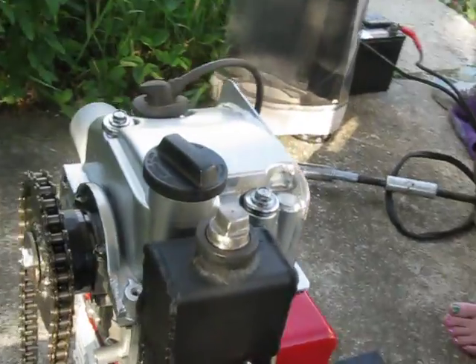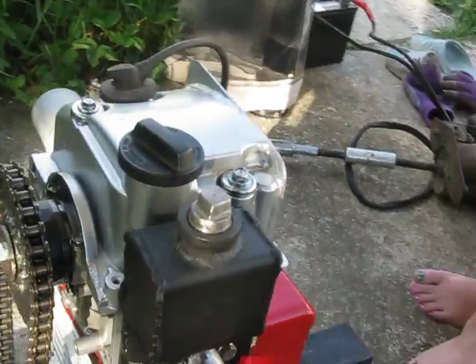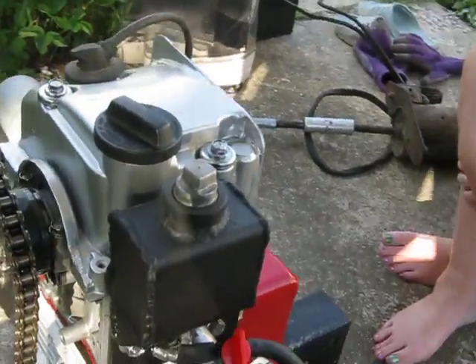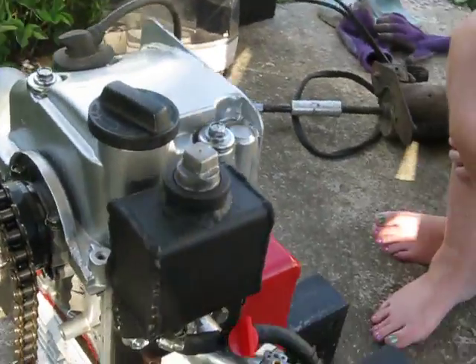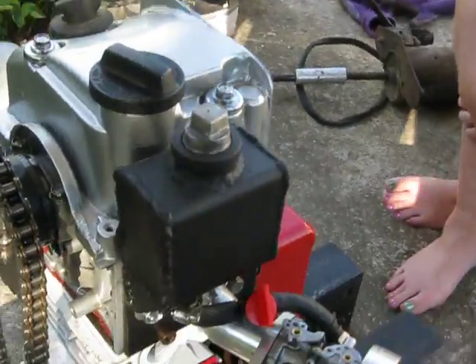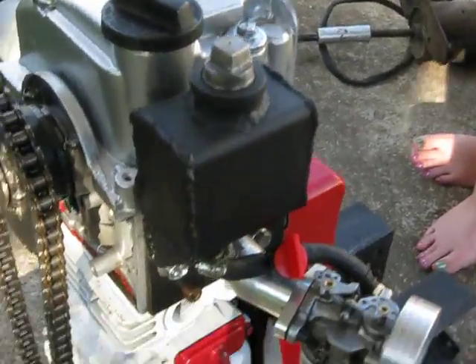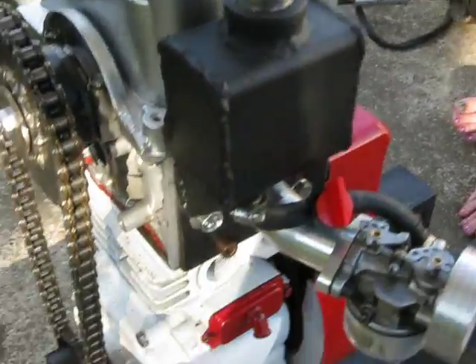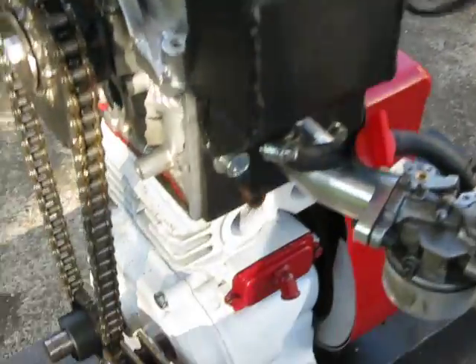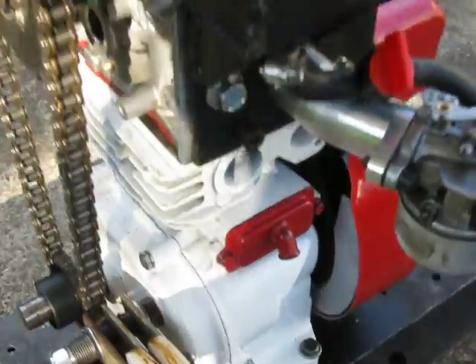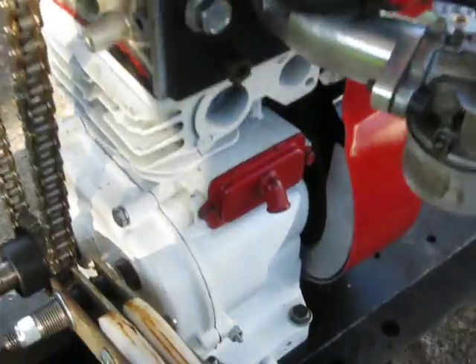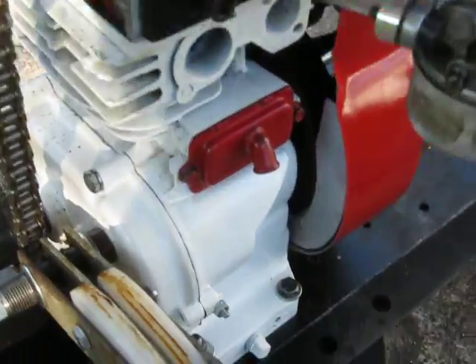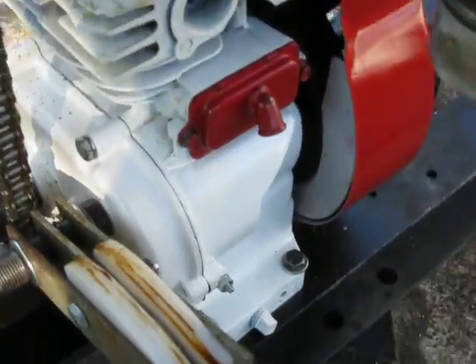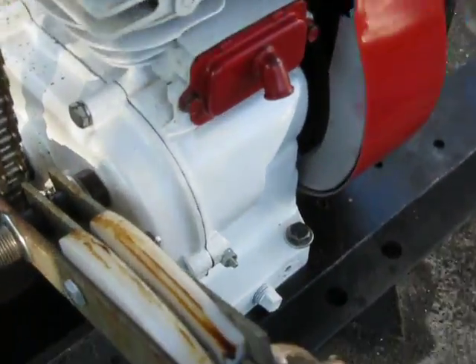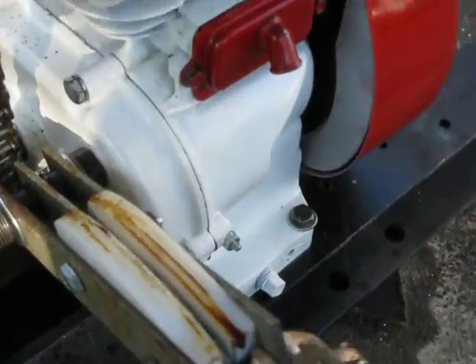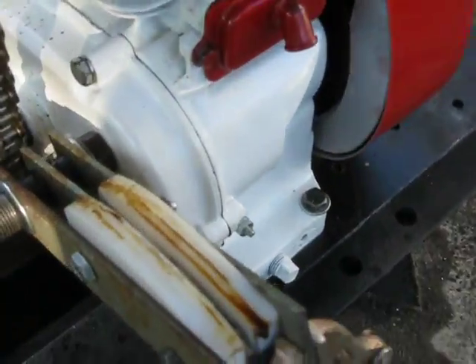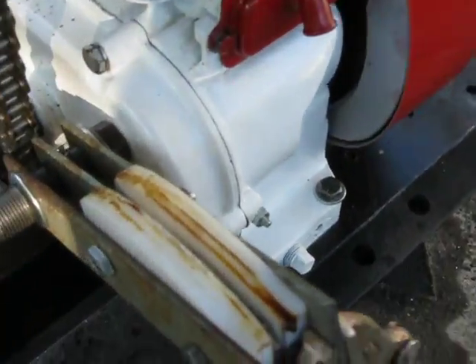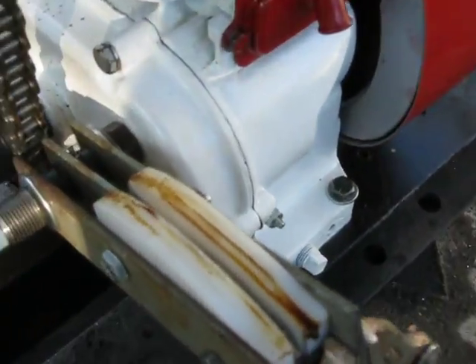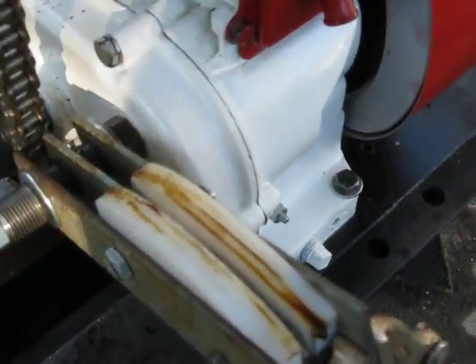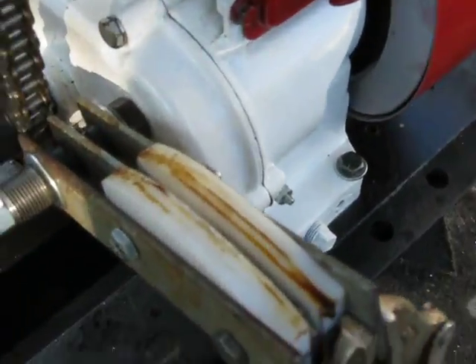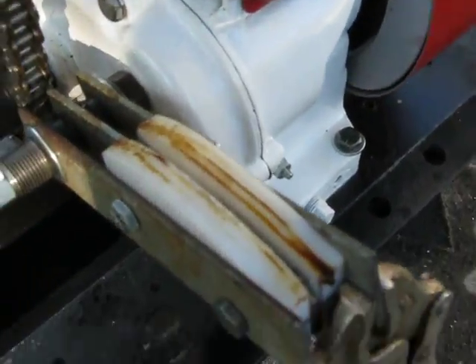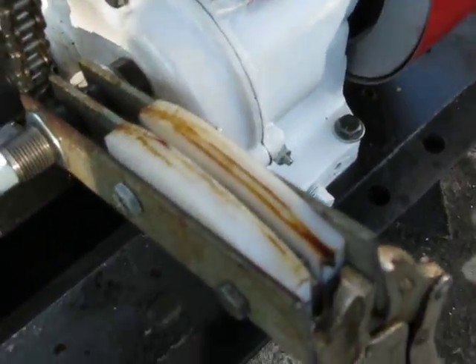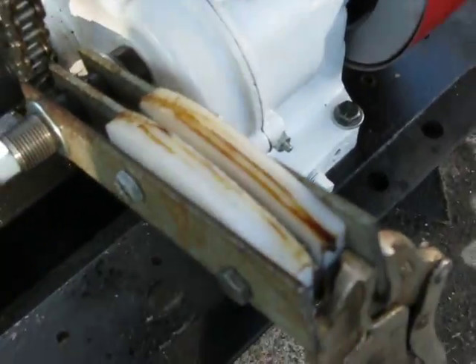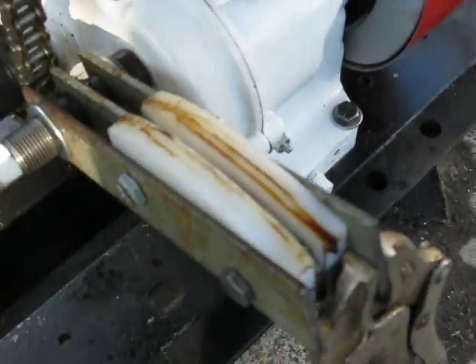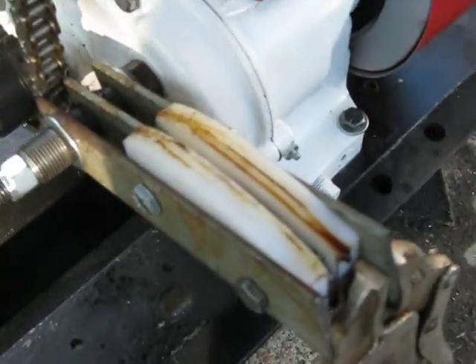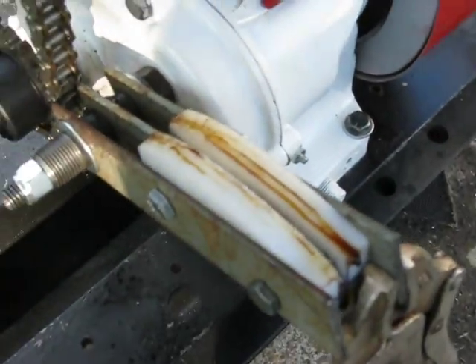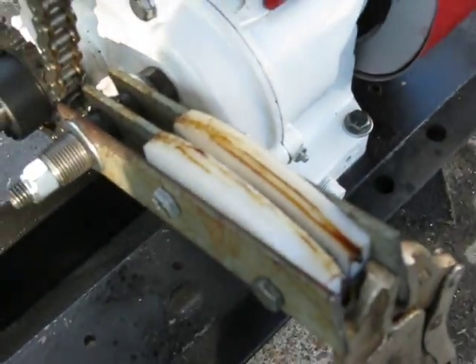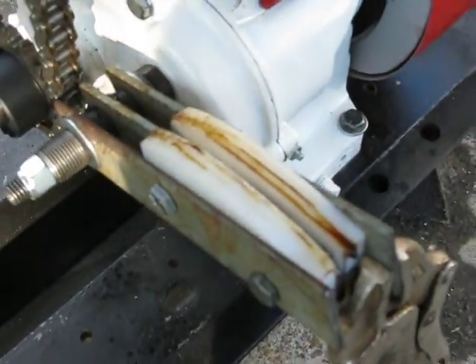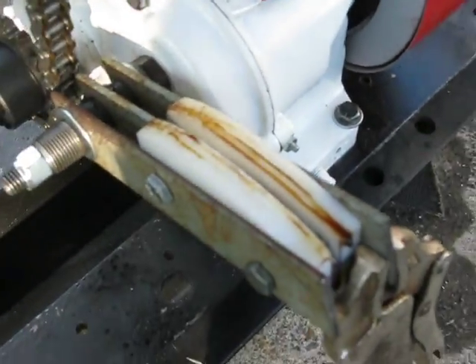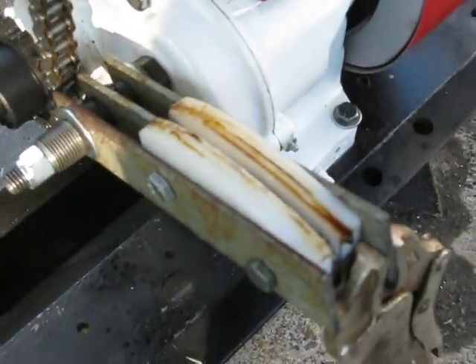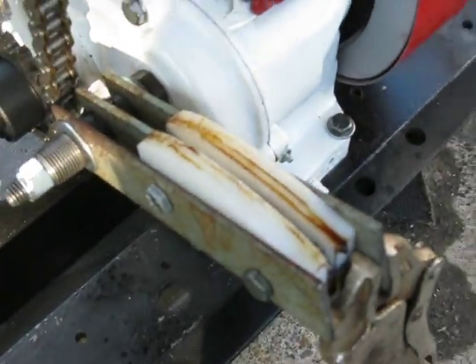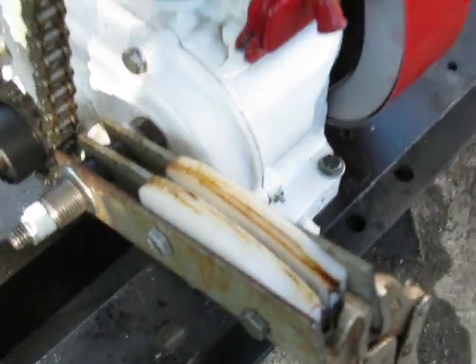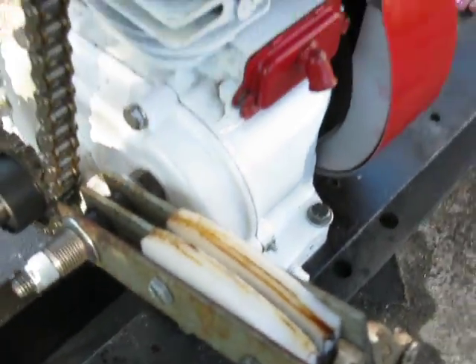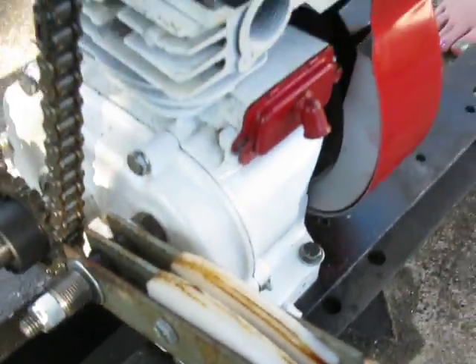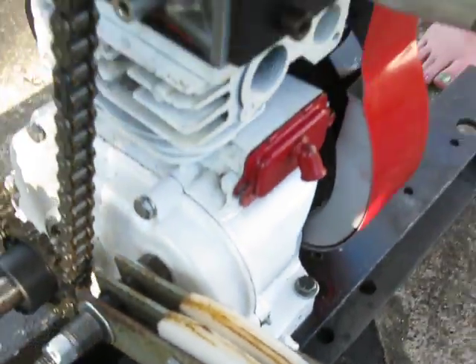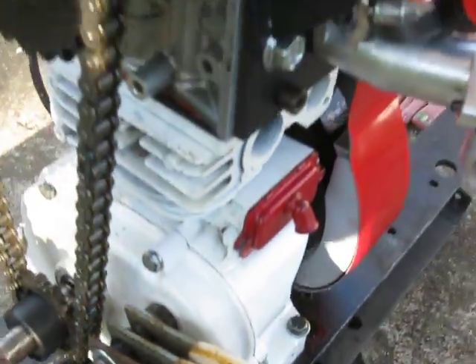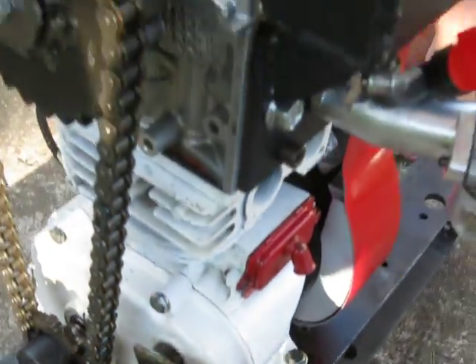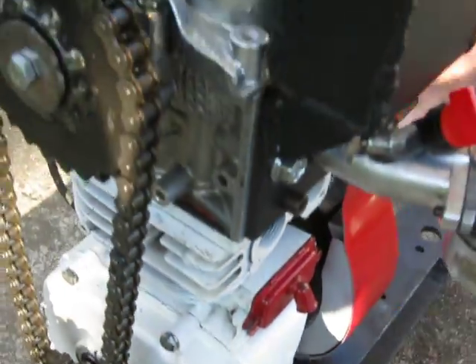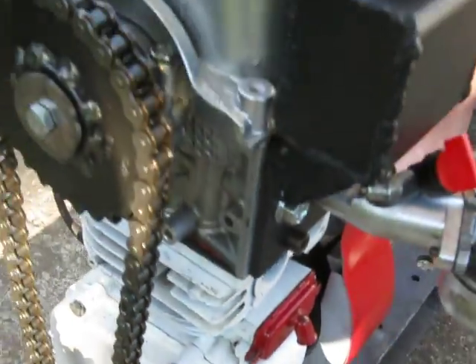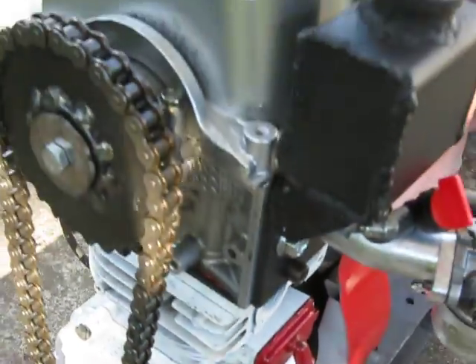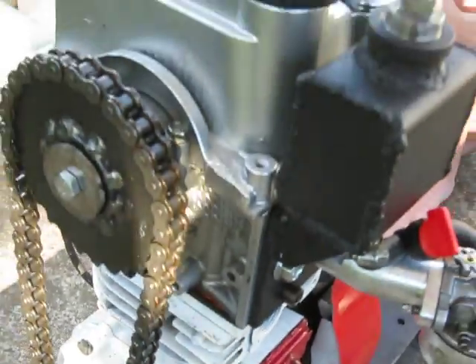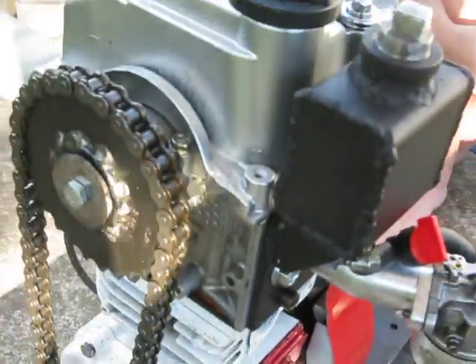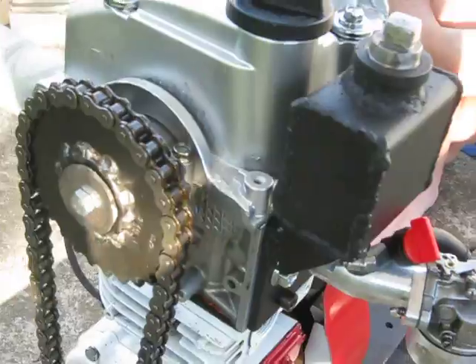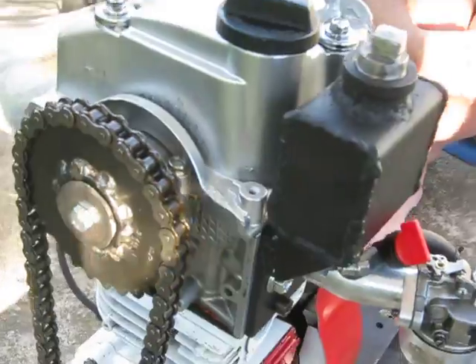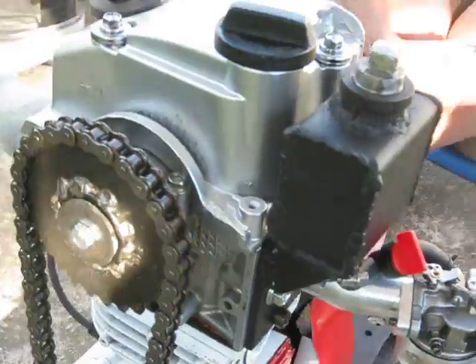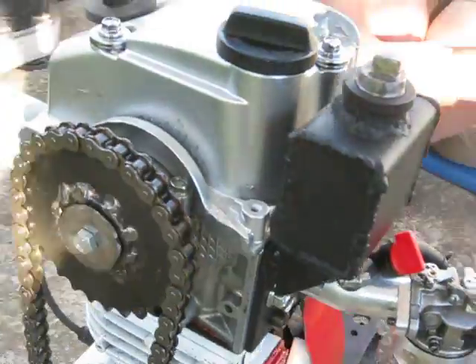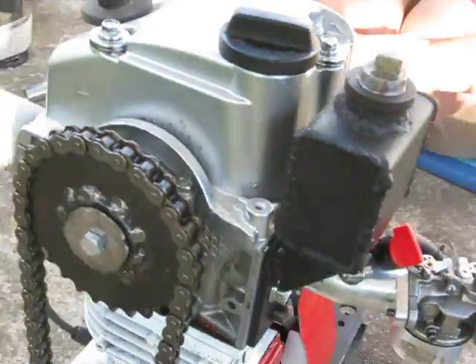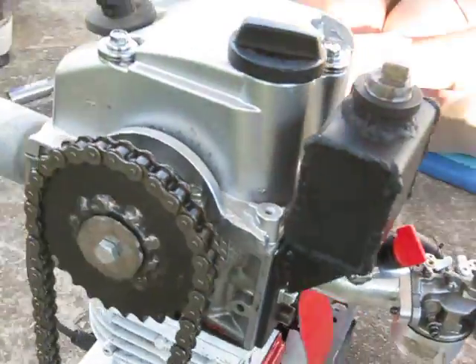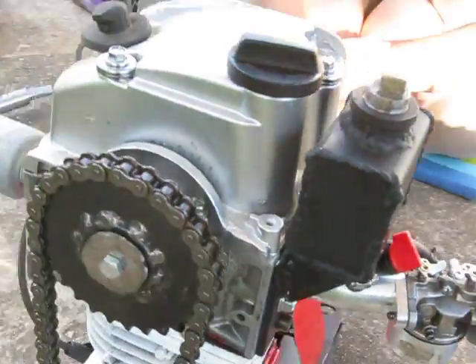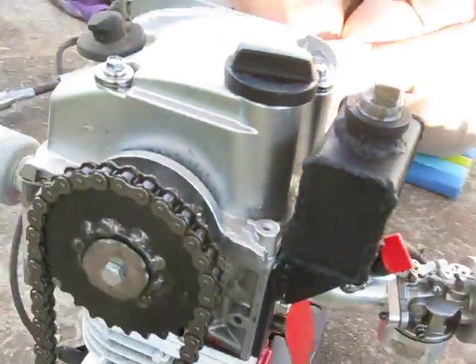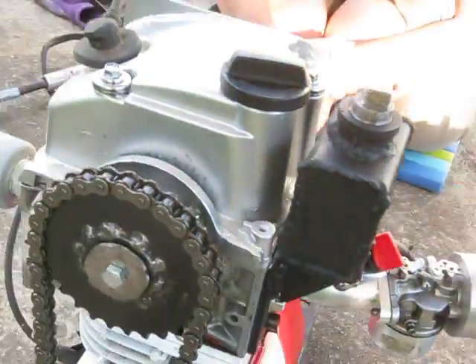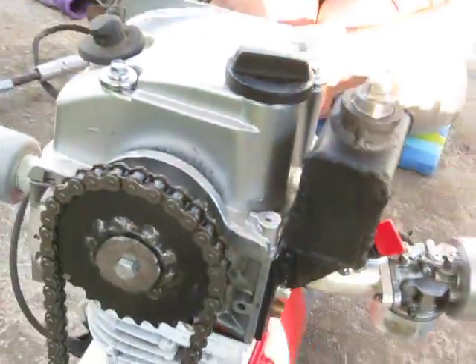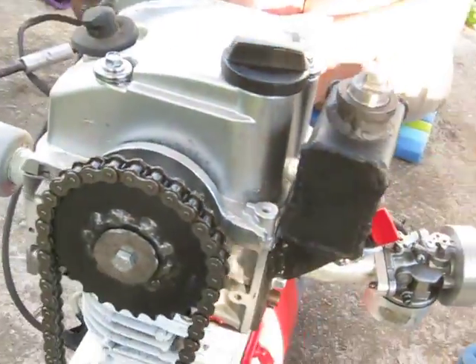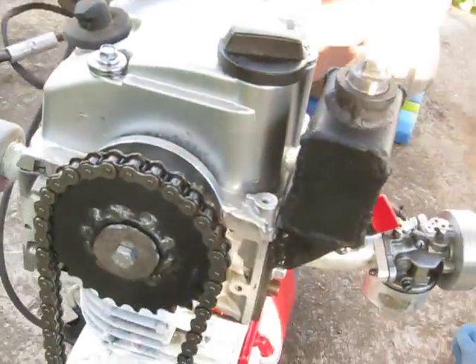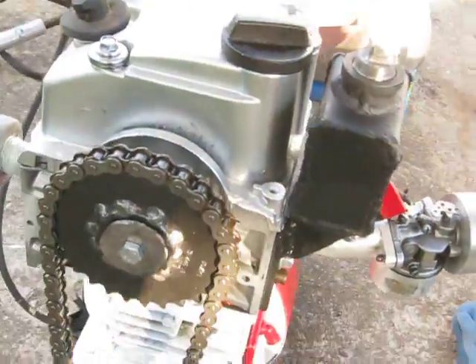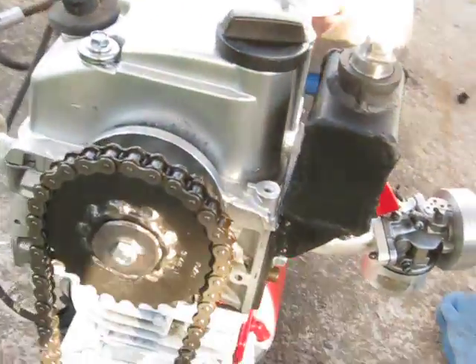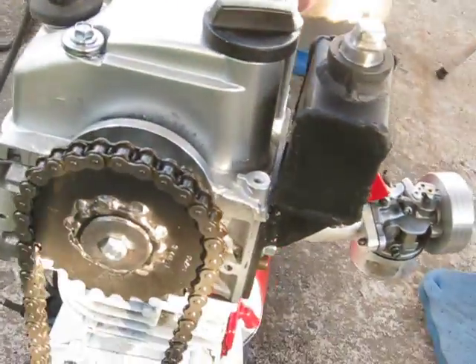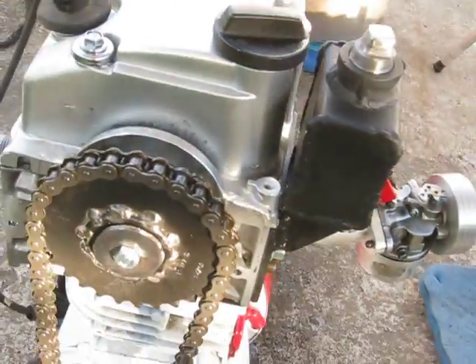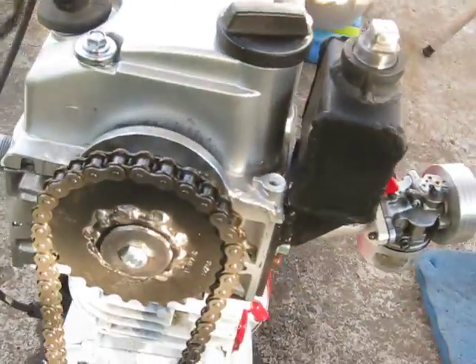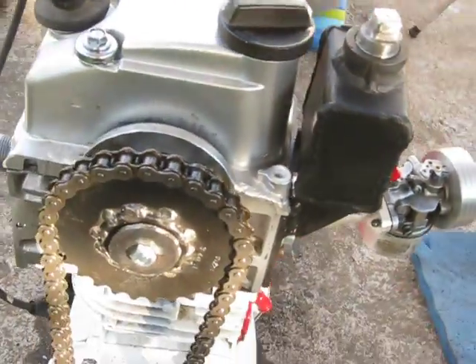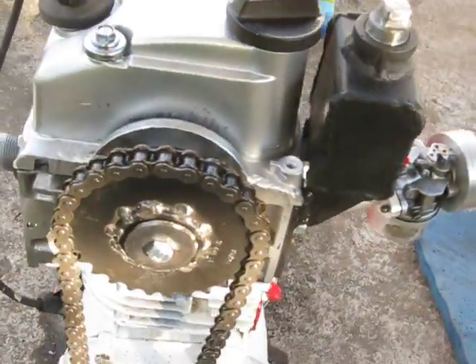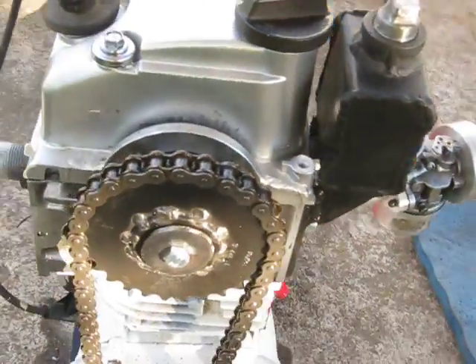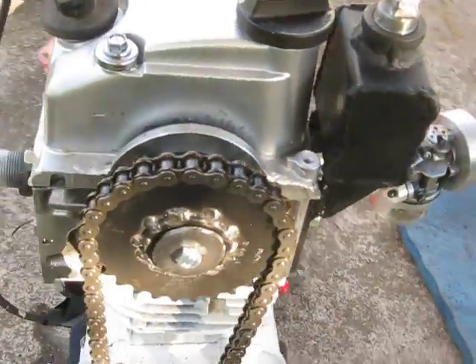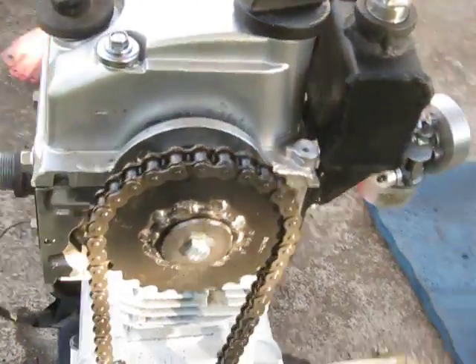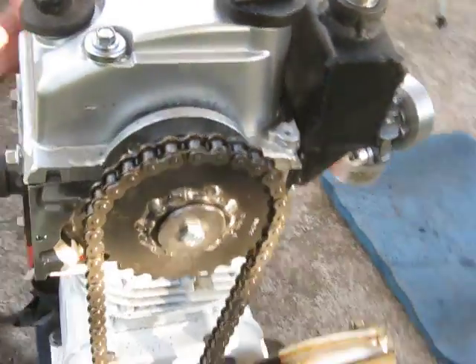You can see that it greased up my chain follower there, flung a bit of grease everywhere.